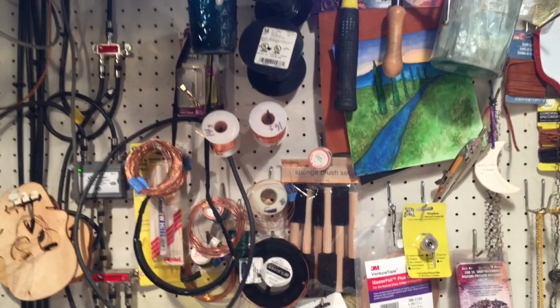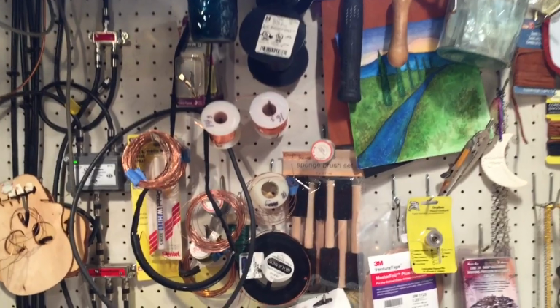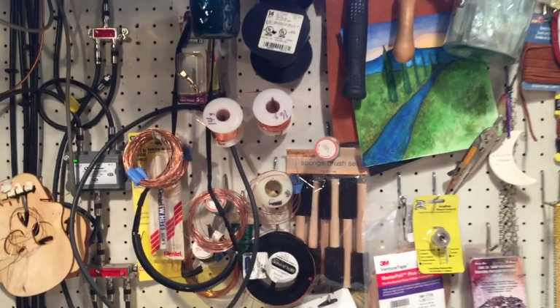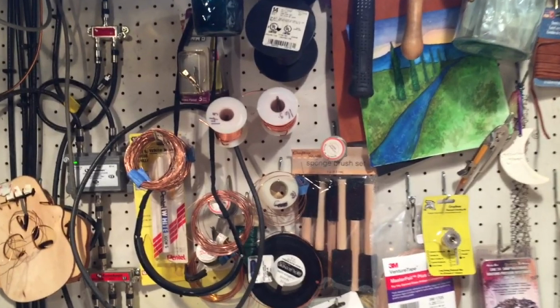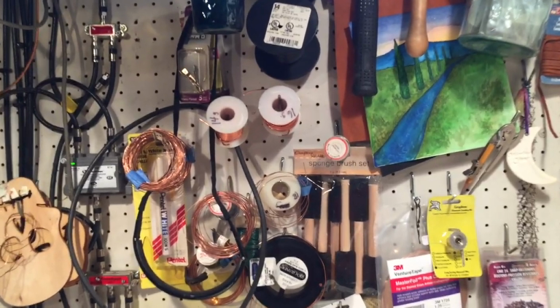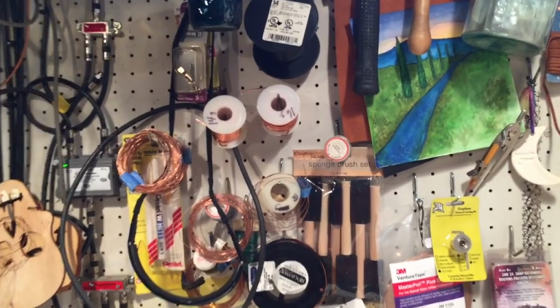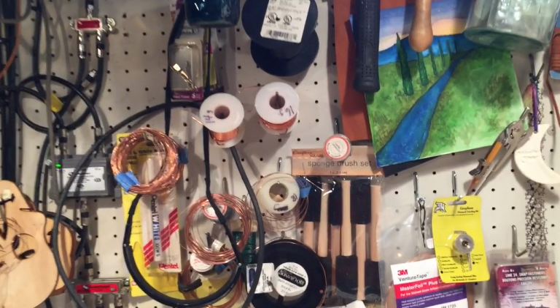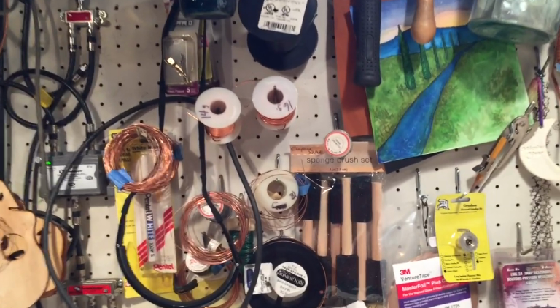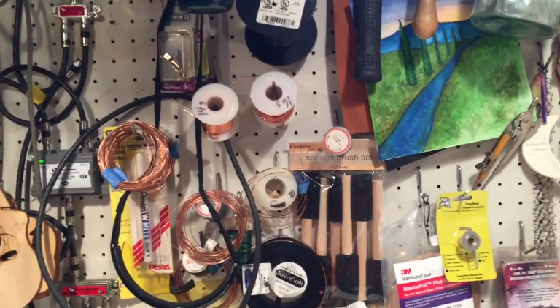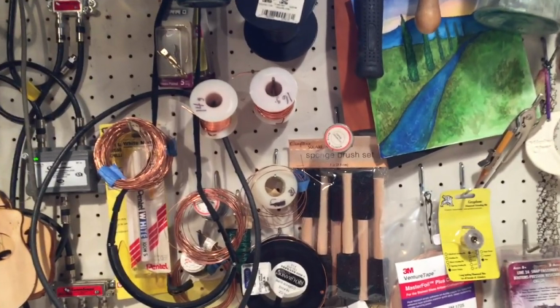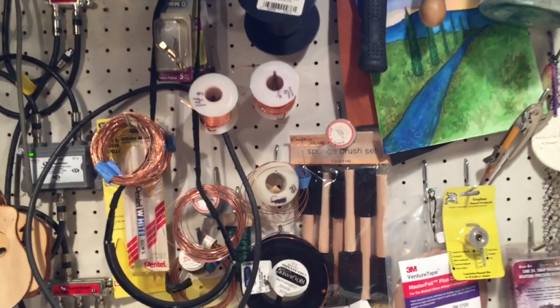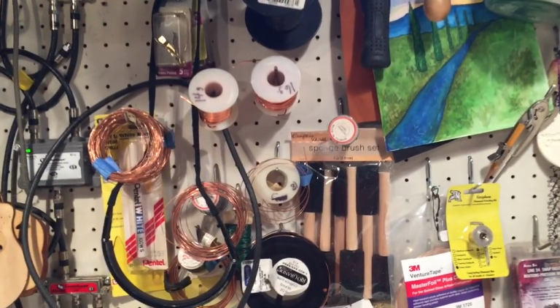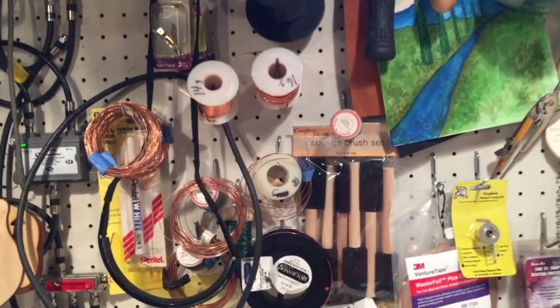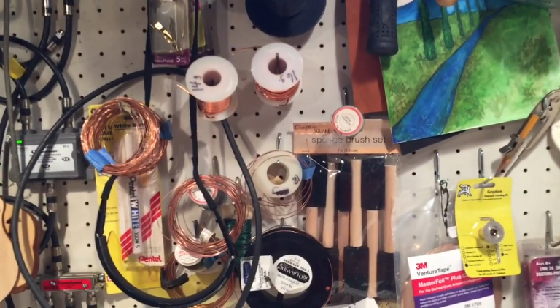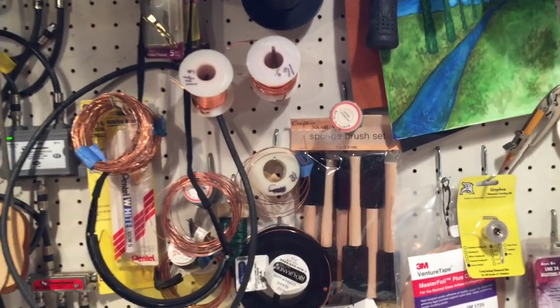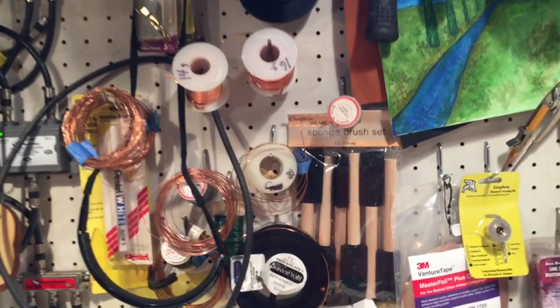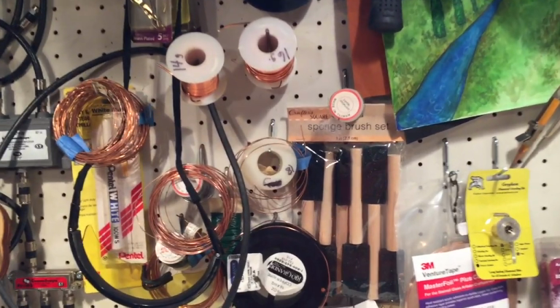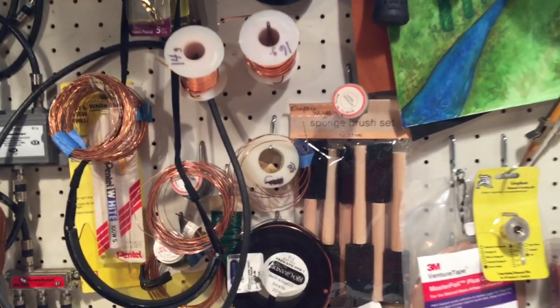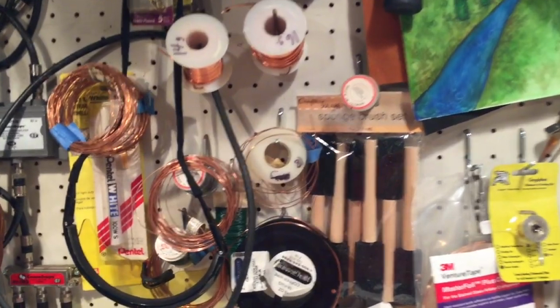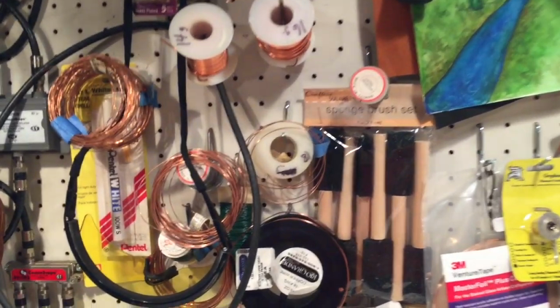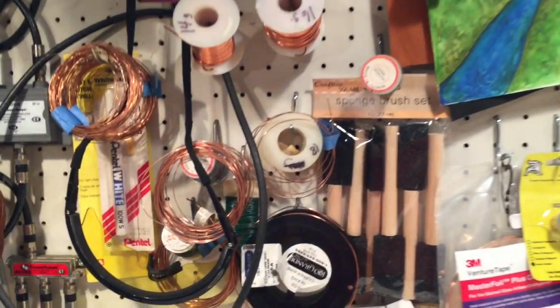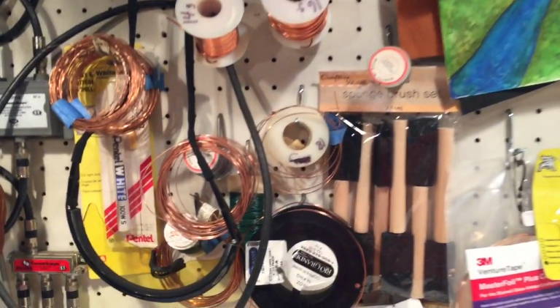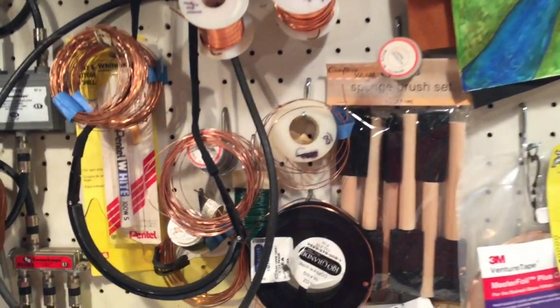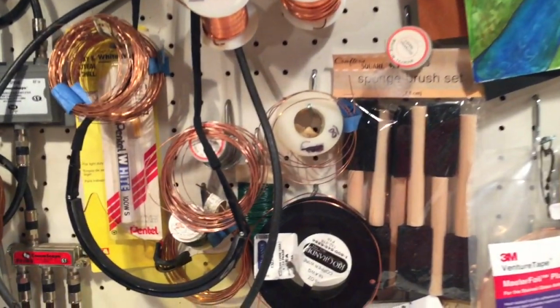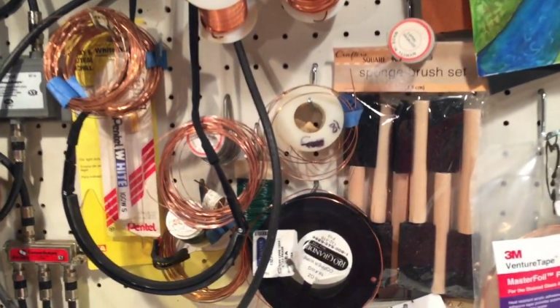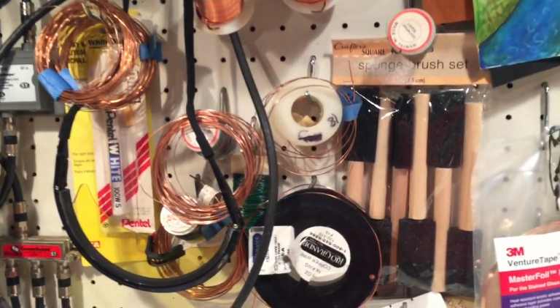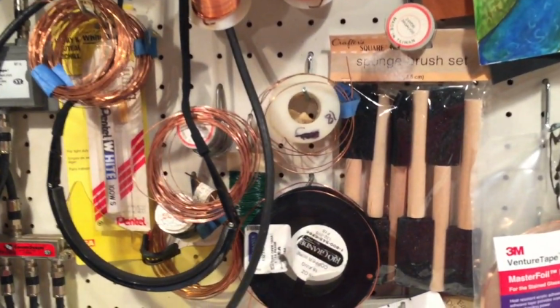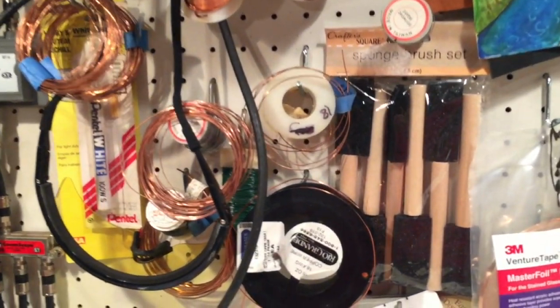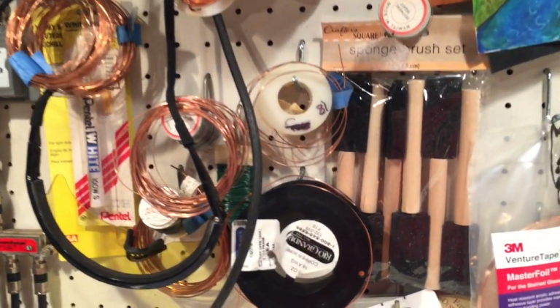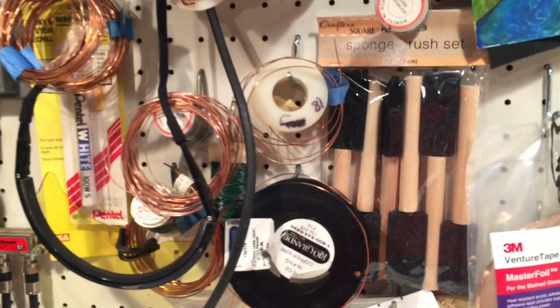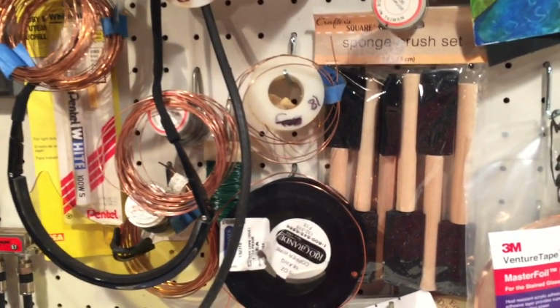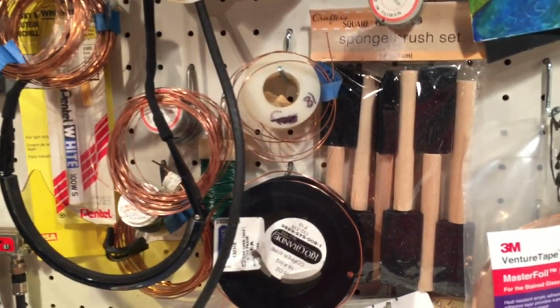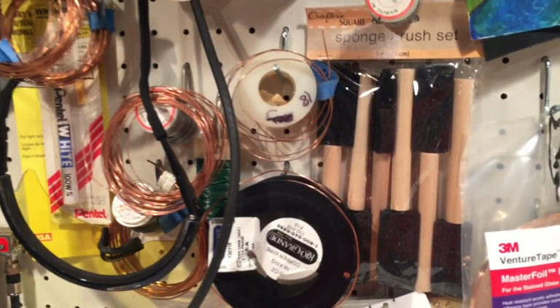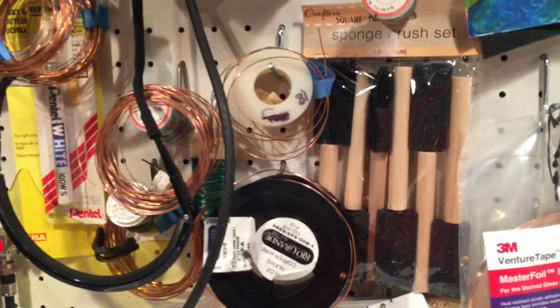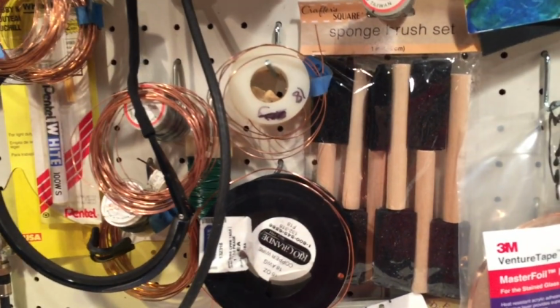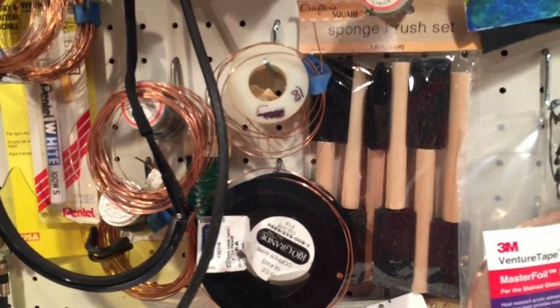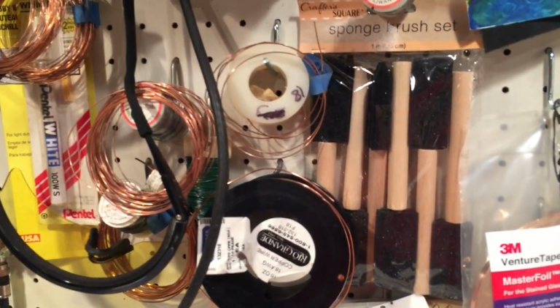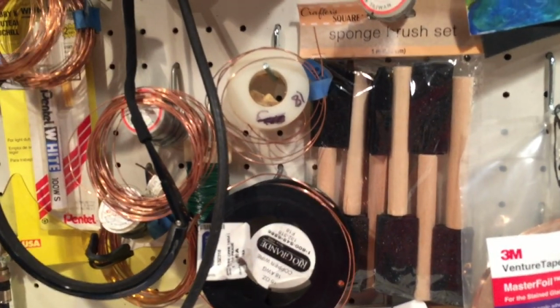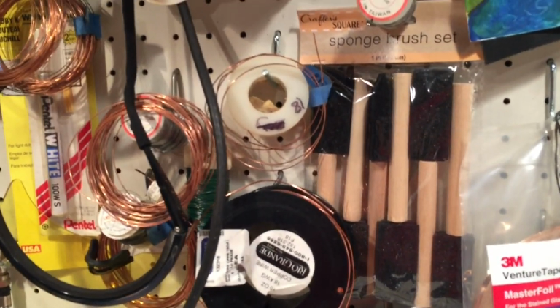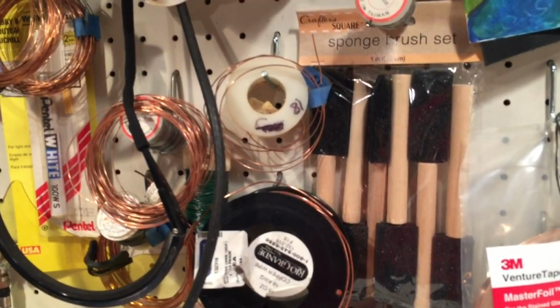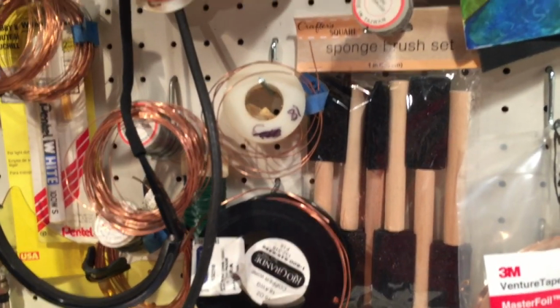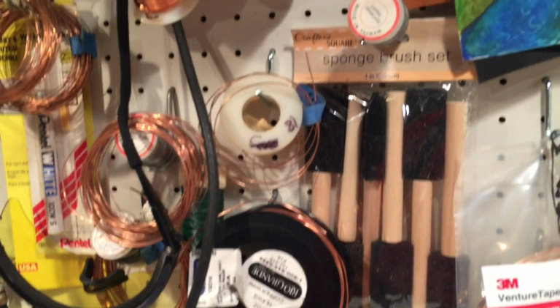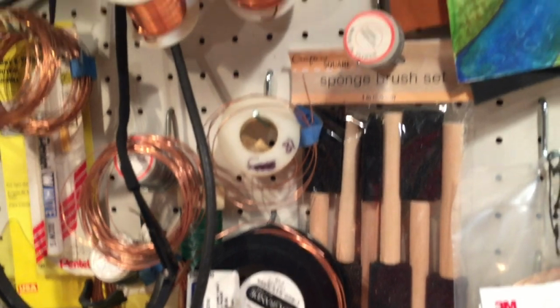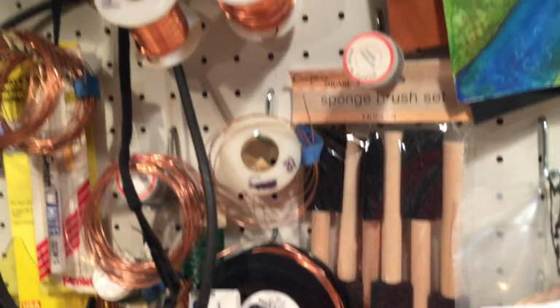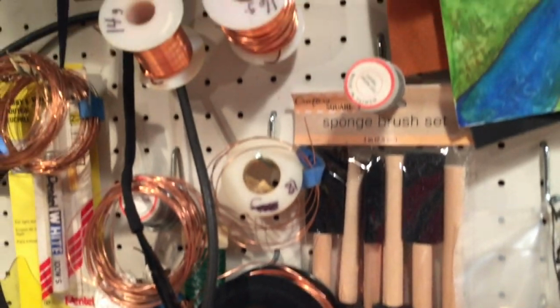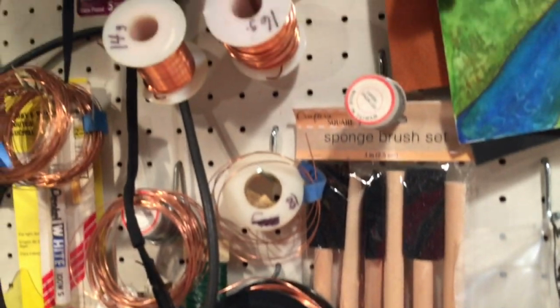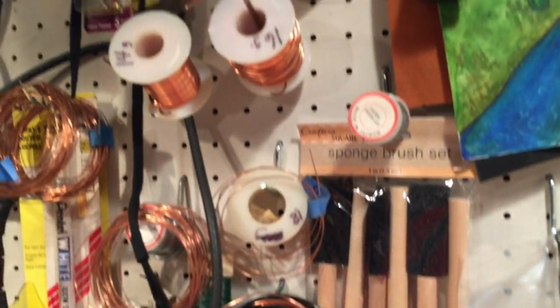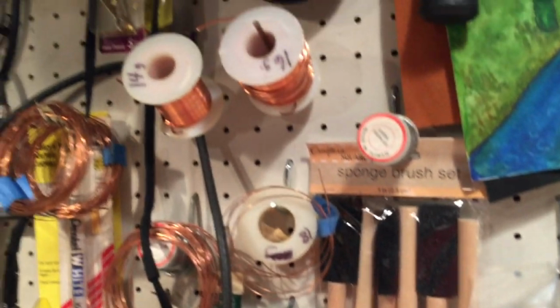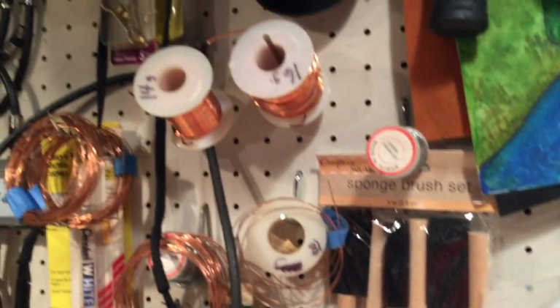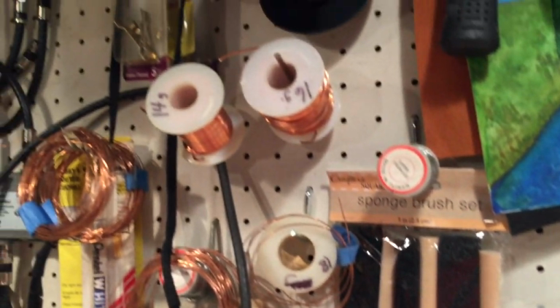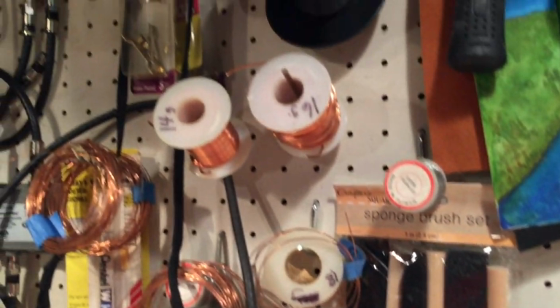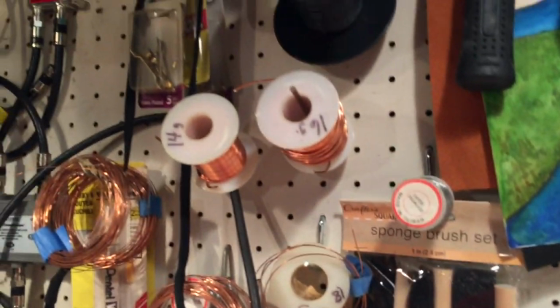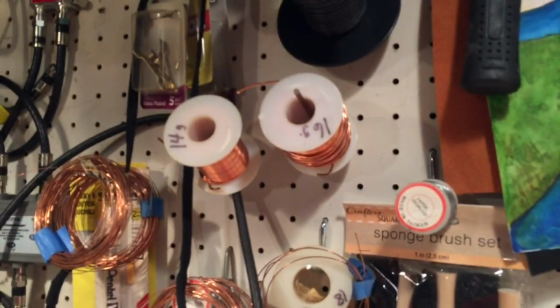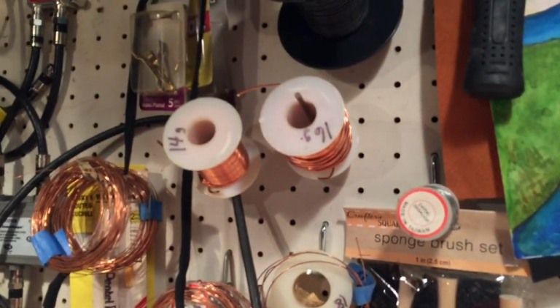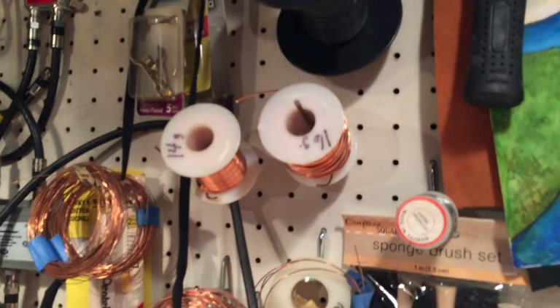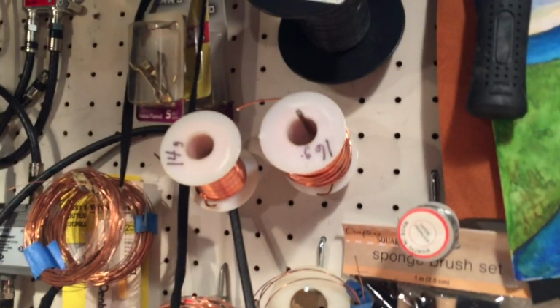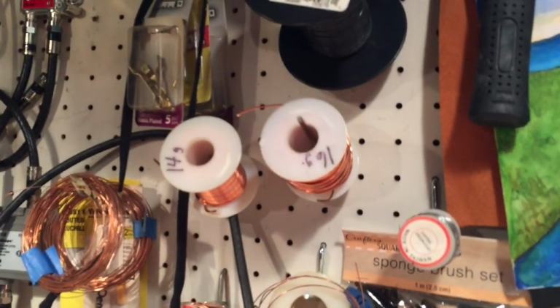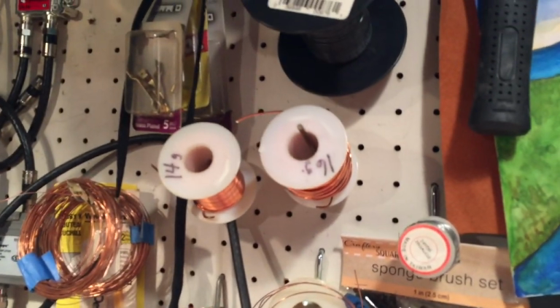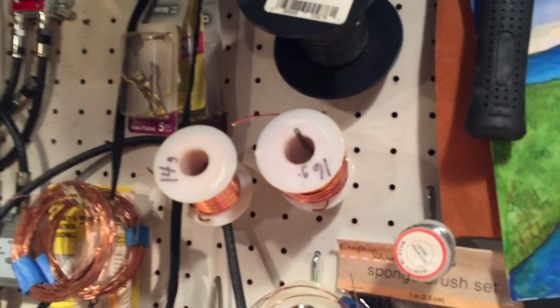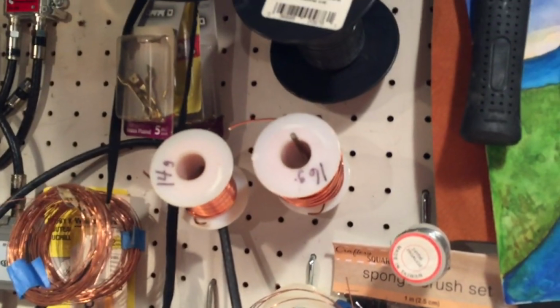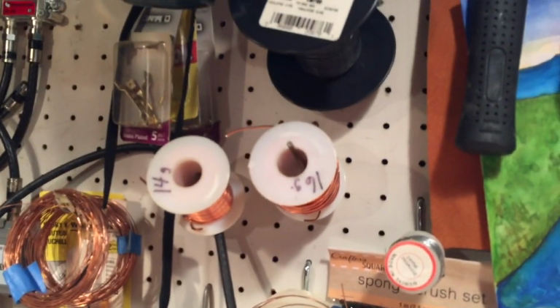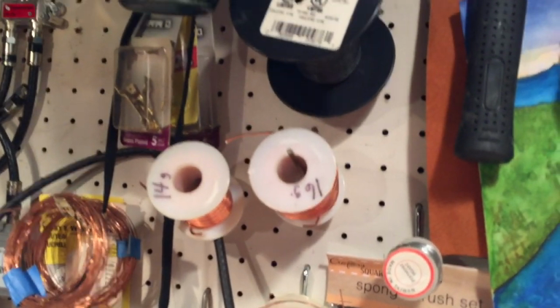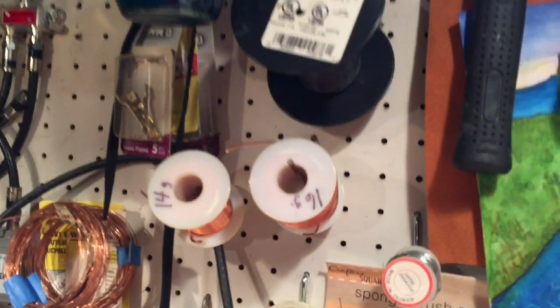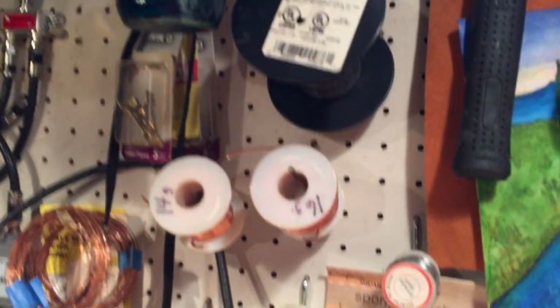Hey guys, welcome to my workshop. Today I'm going to talk about copper wire and I'm going to show you some tricks that can save you some money.